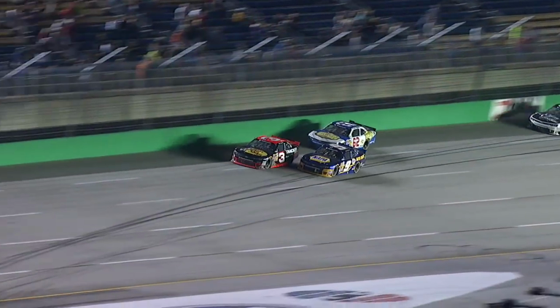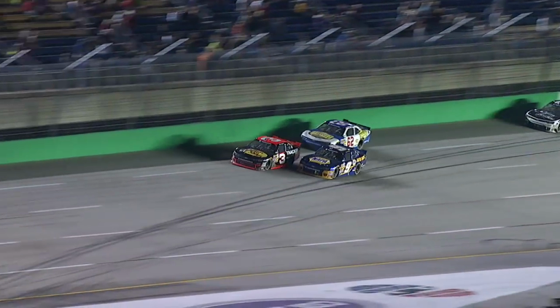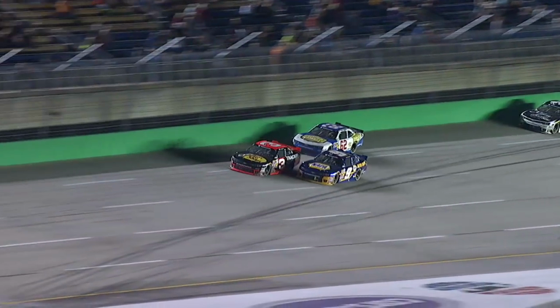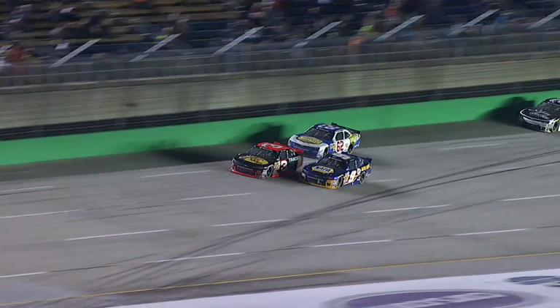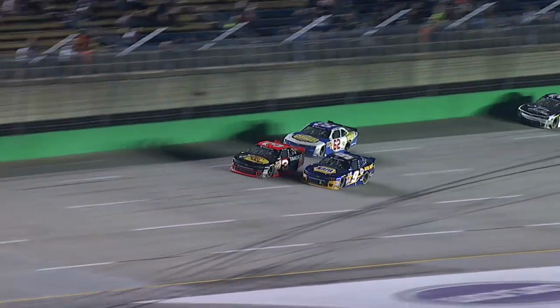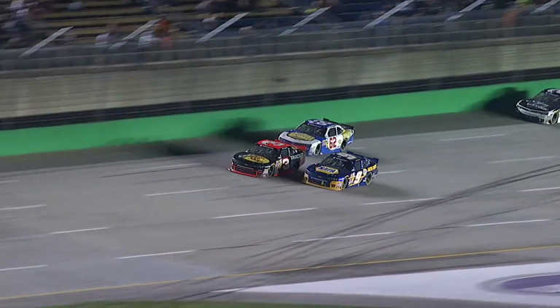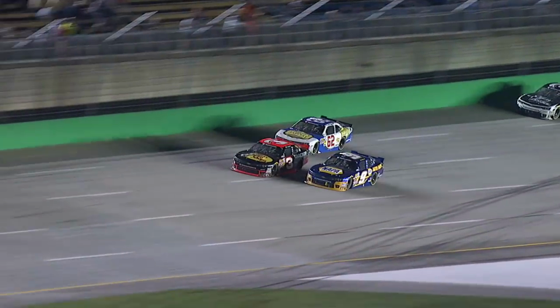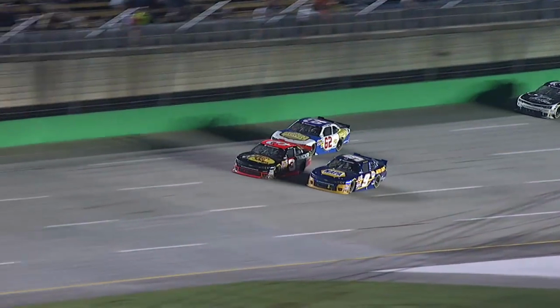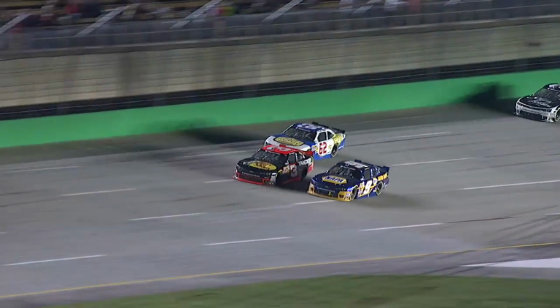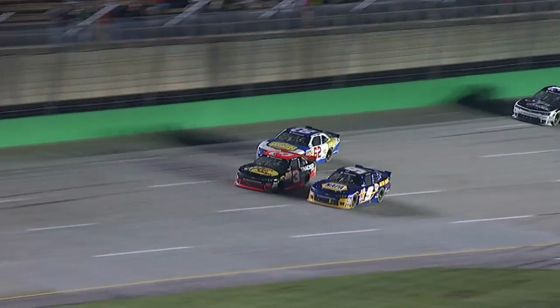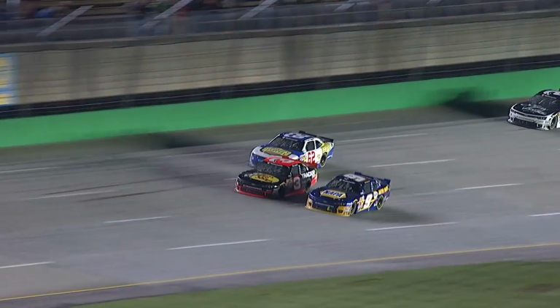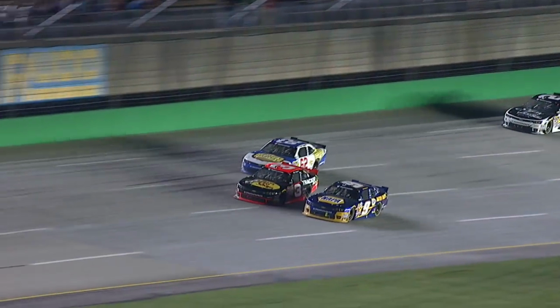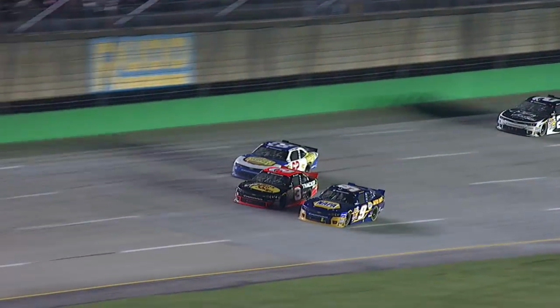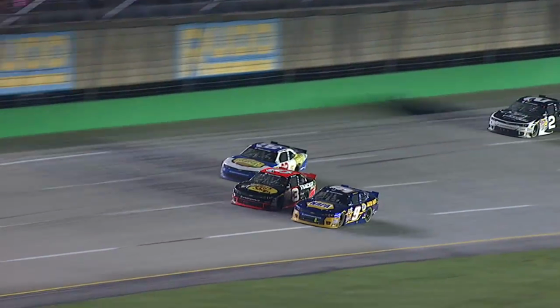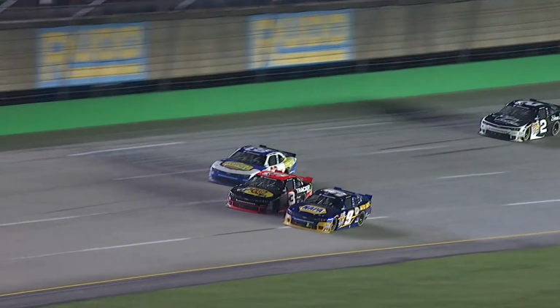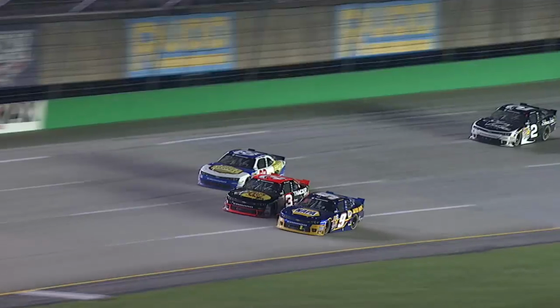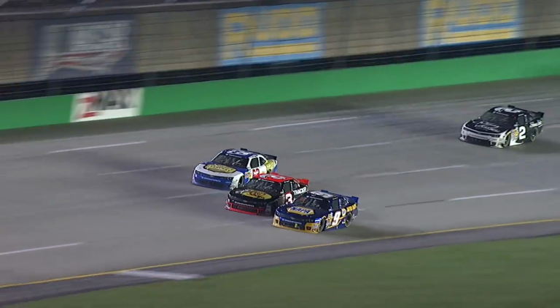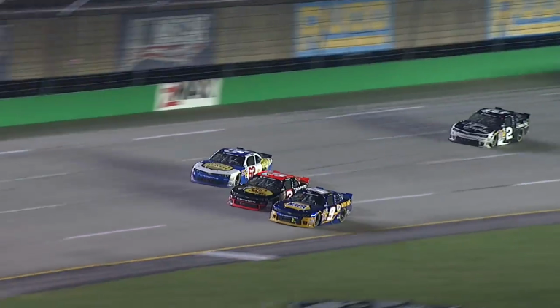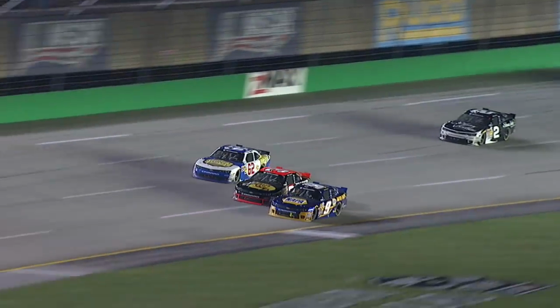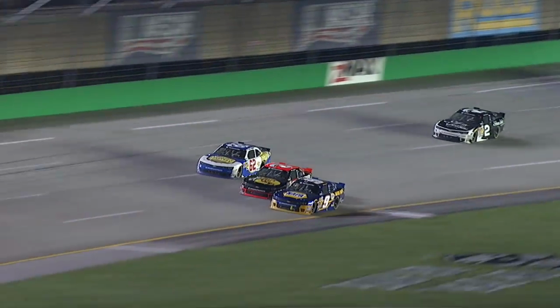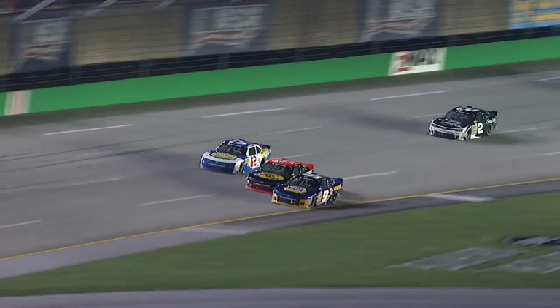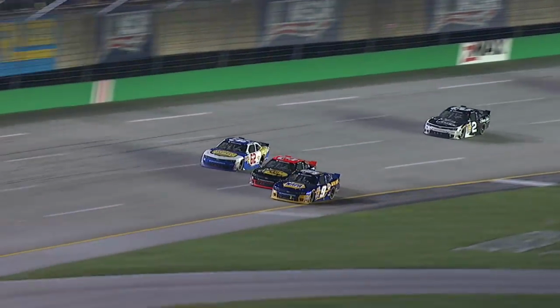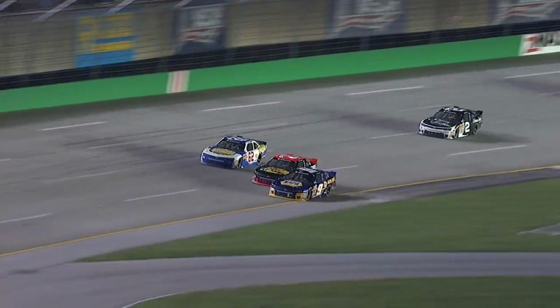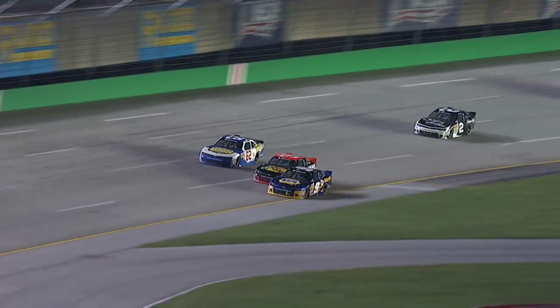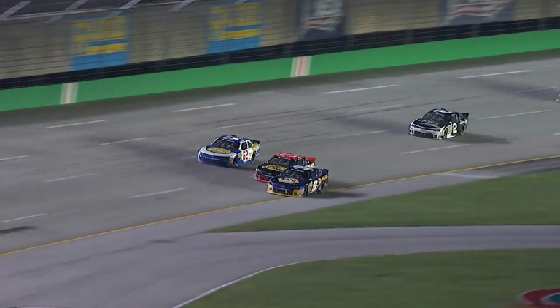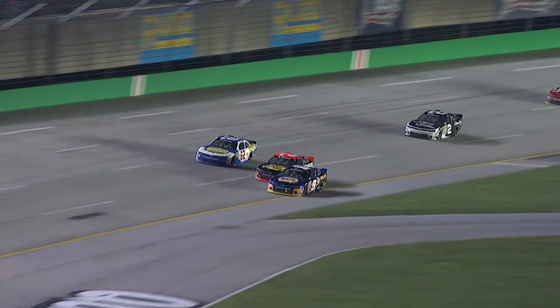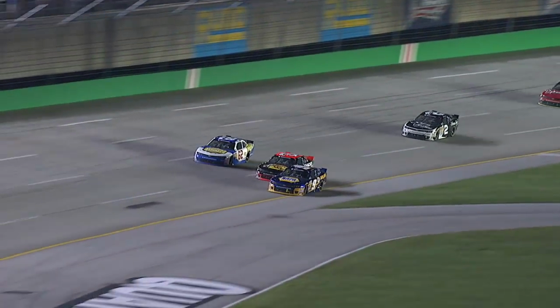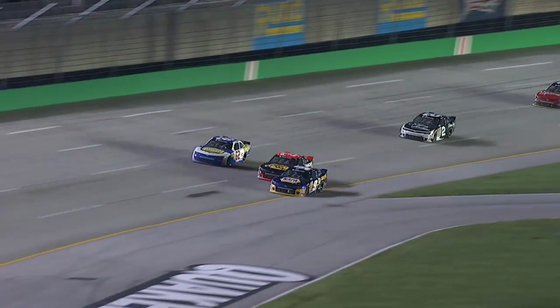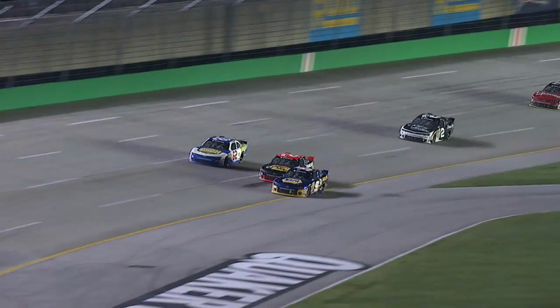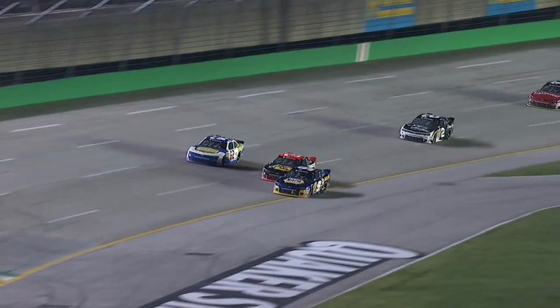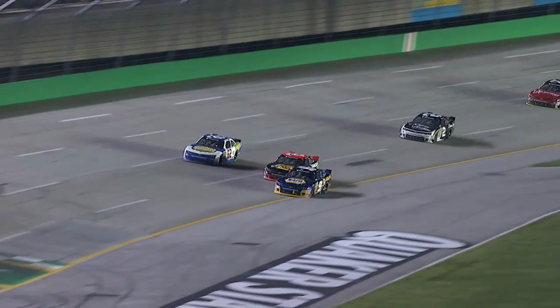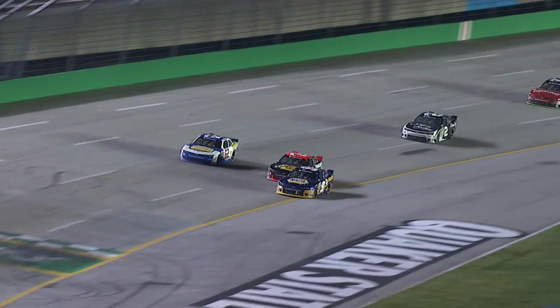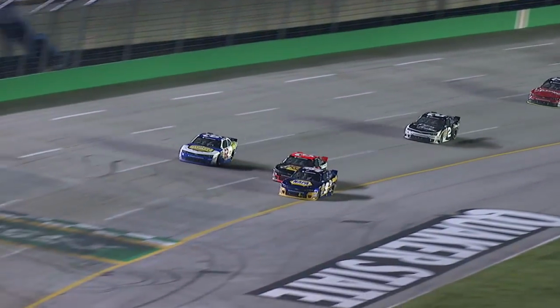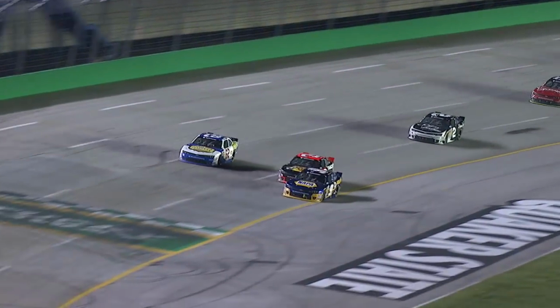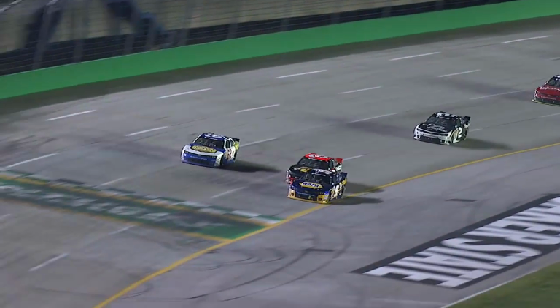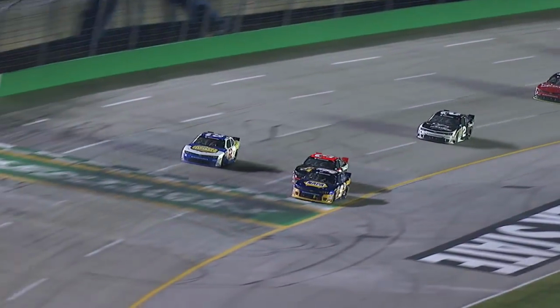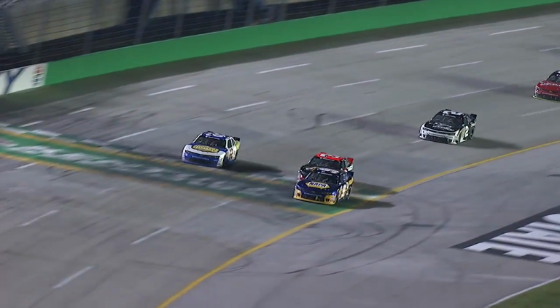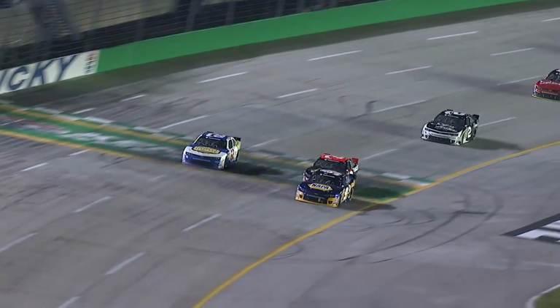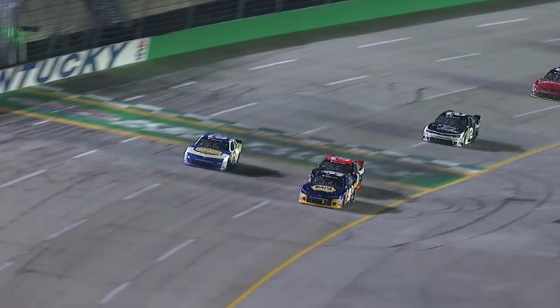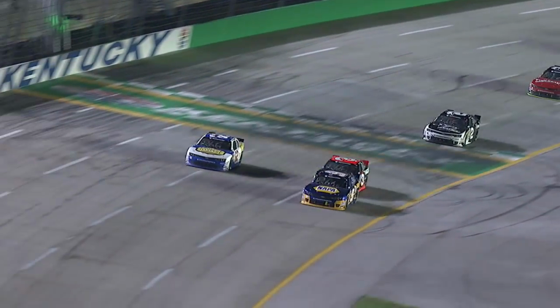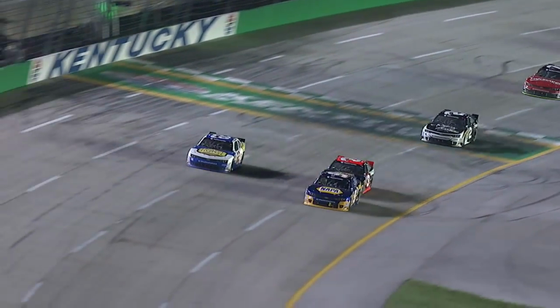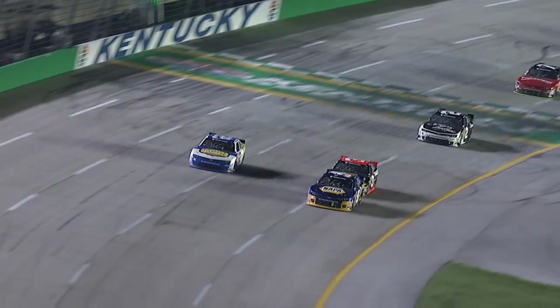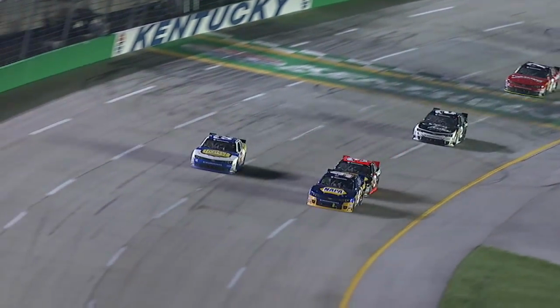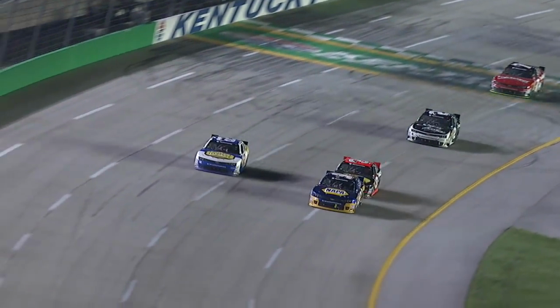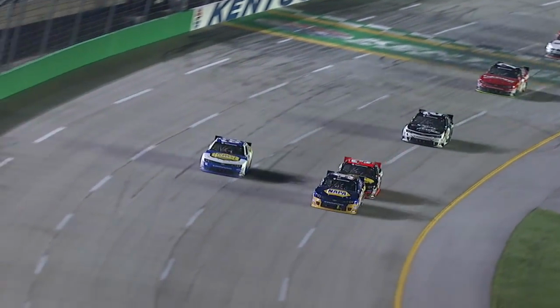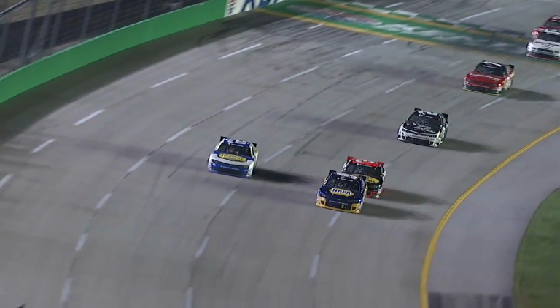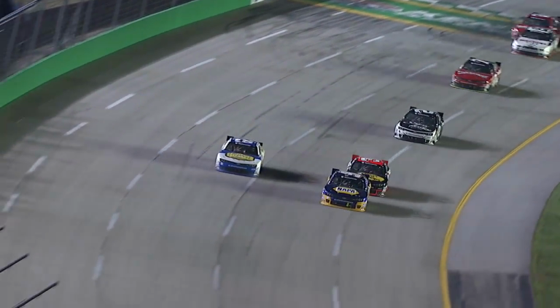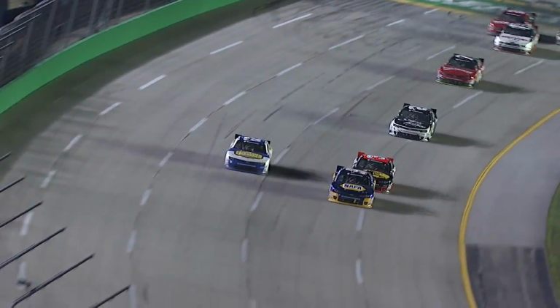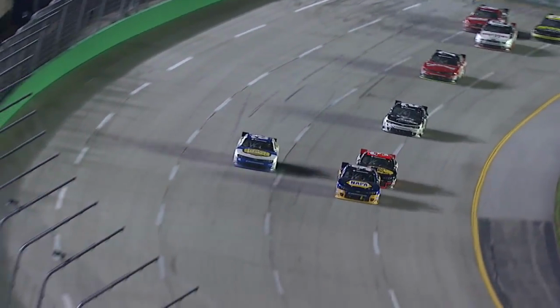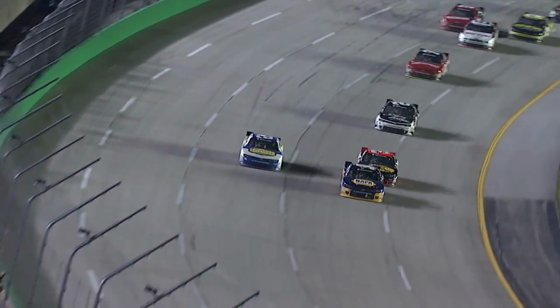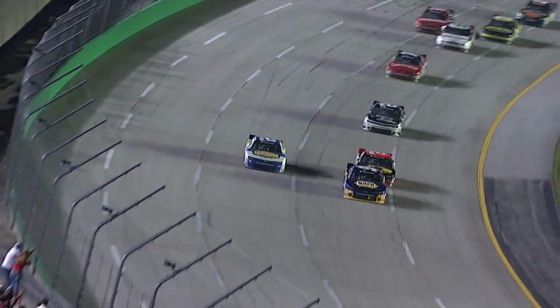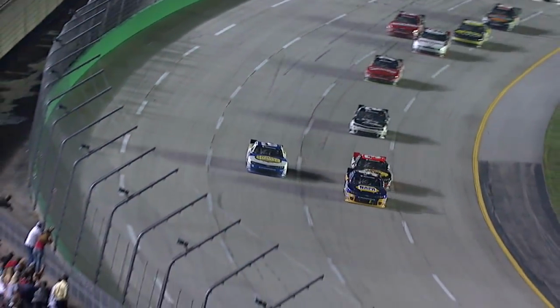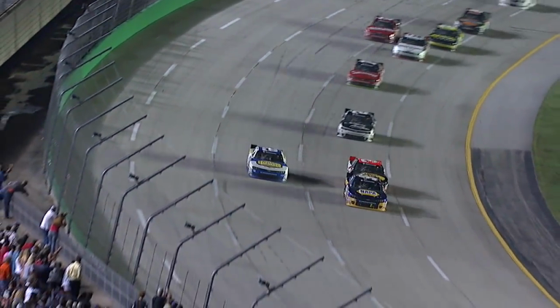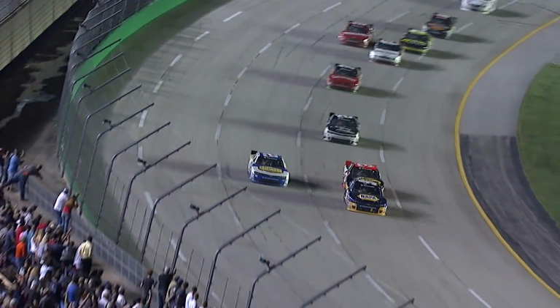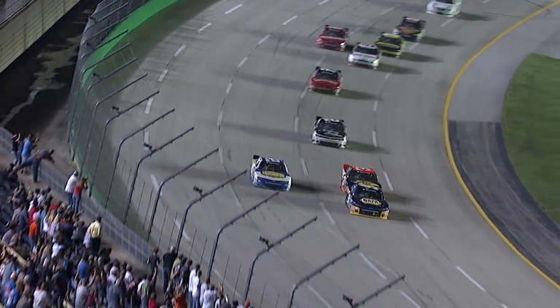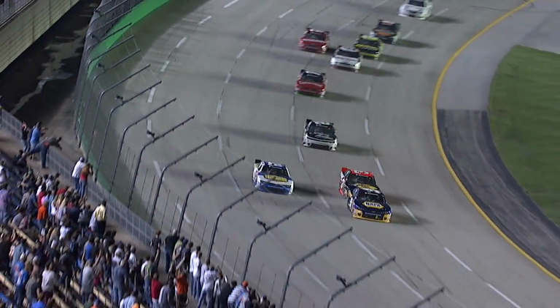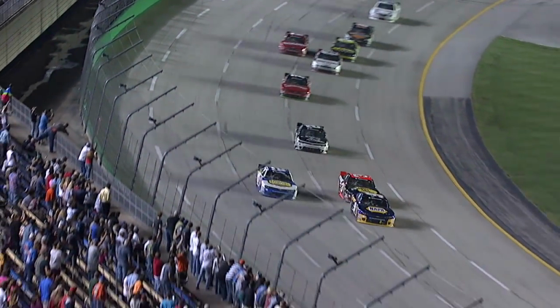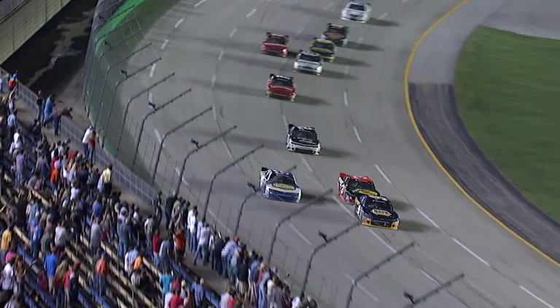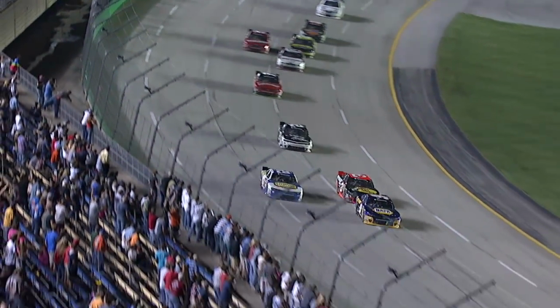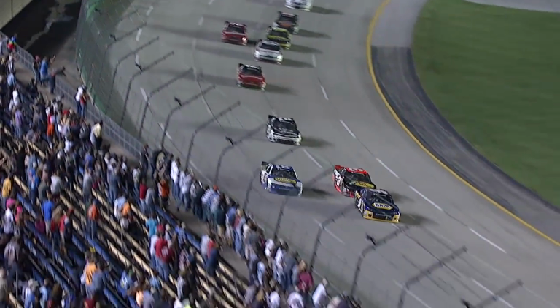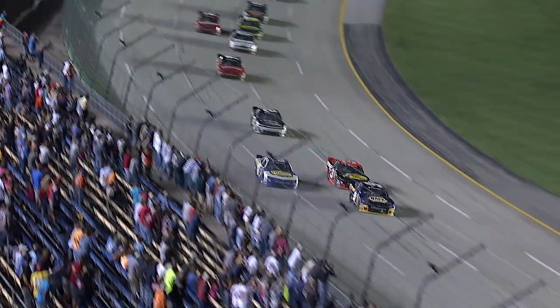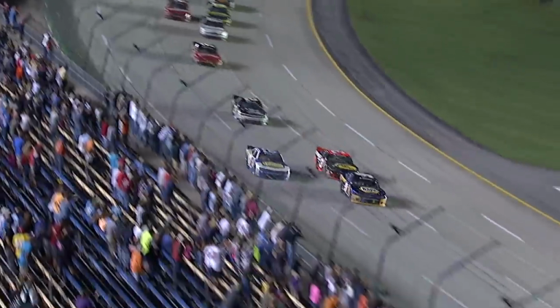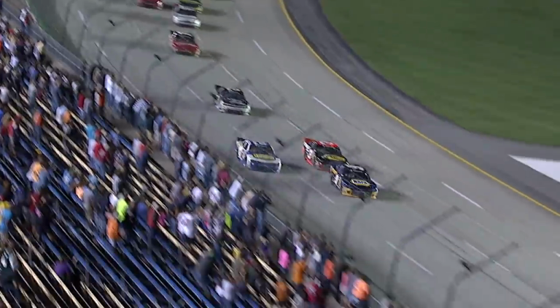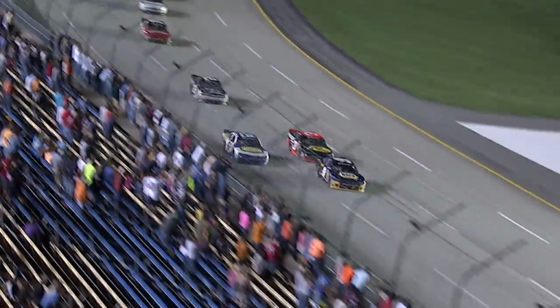Here comes Elliott. And Brendan Gaughan makes it three wide. Brendan's going to go to second. Chase Elliott to the lead.